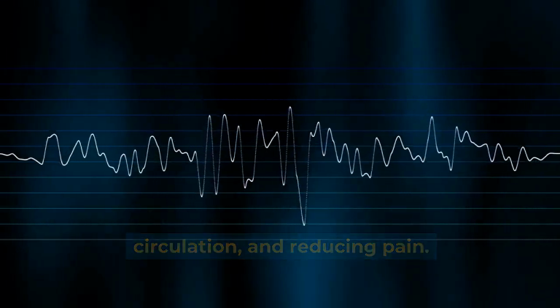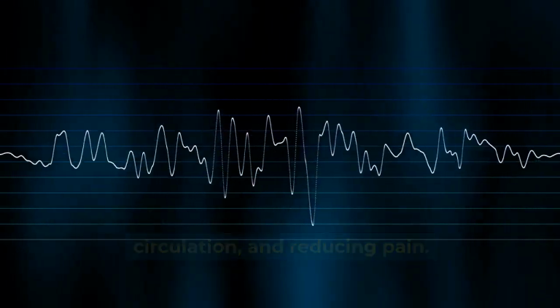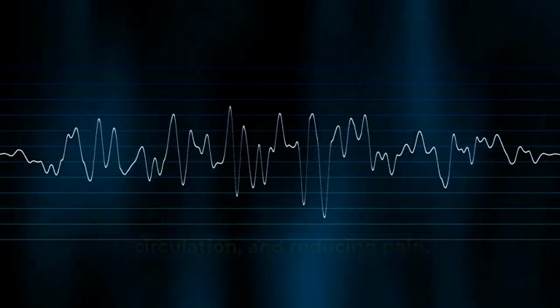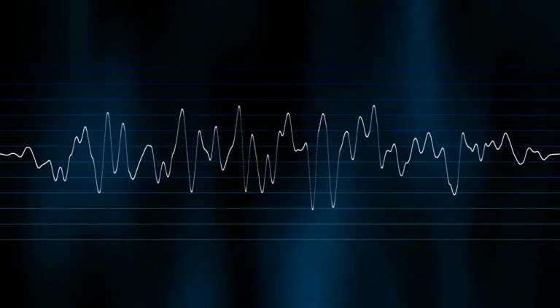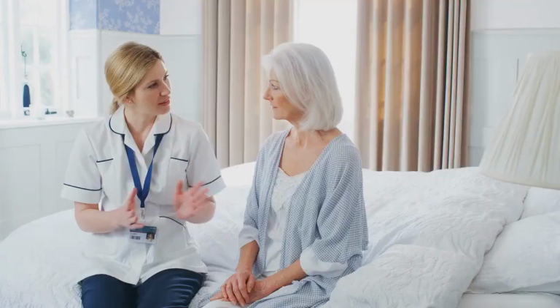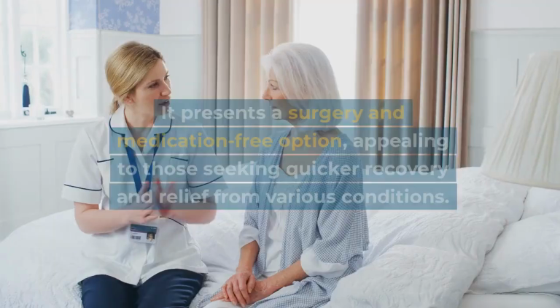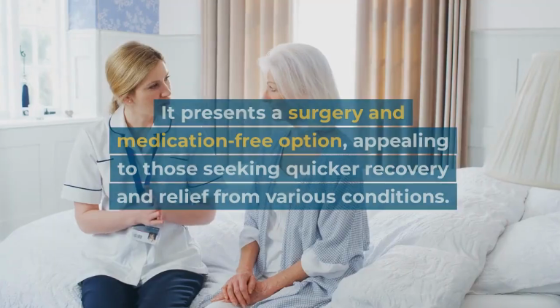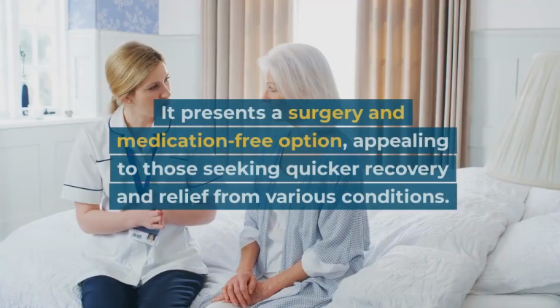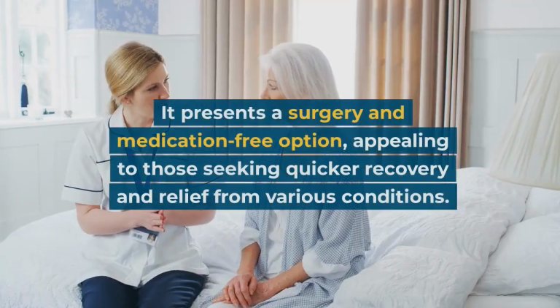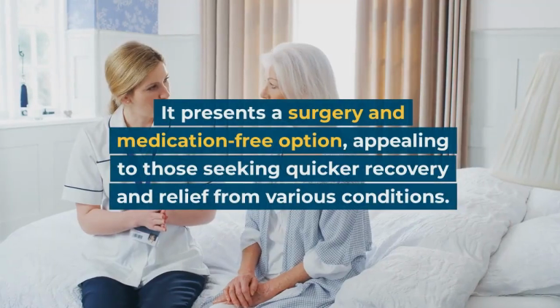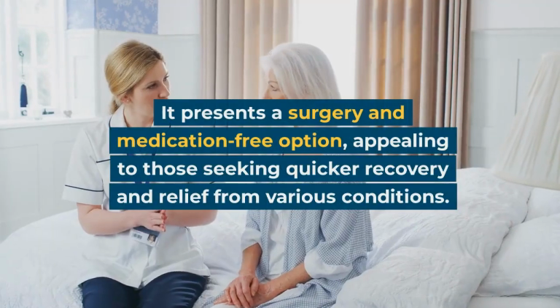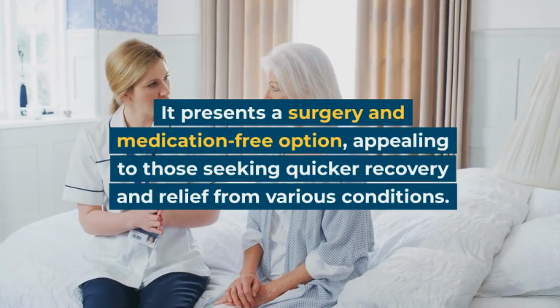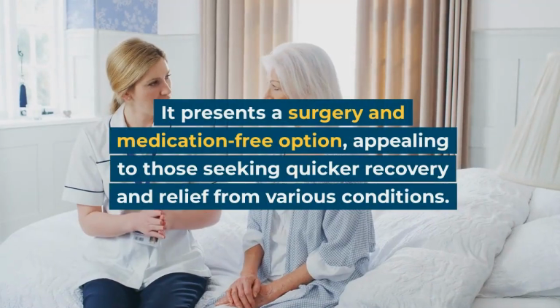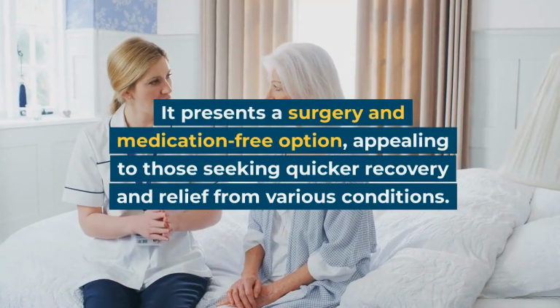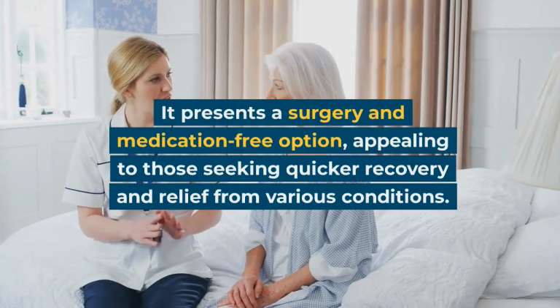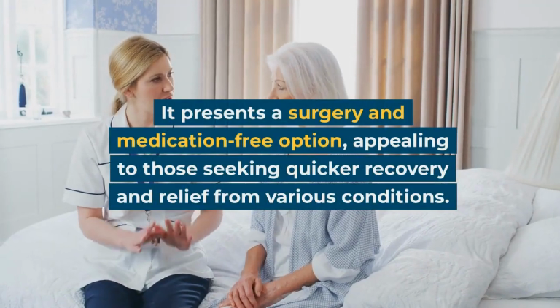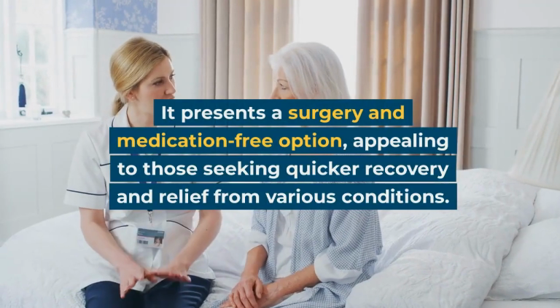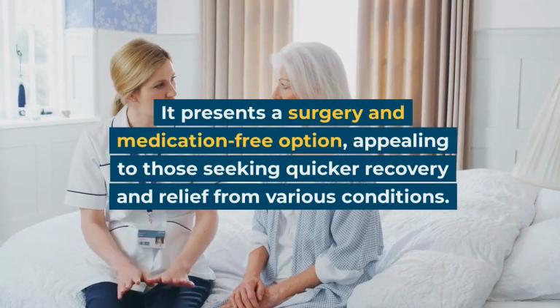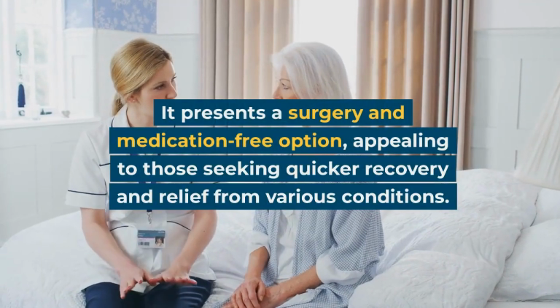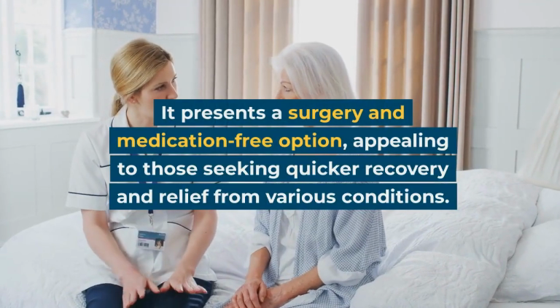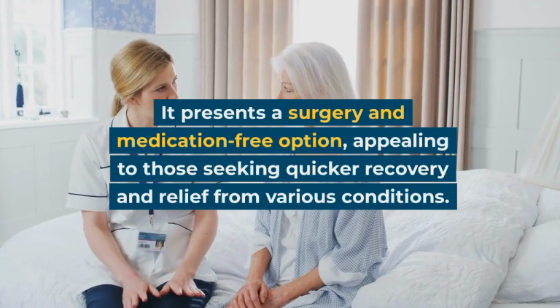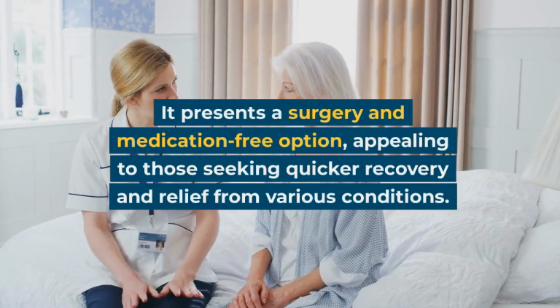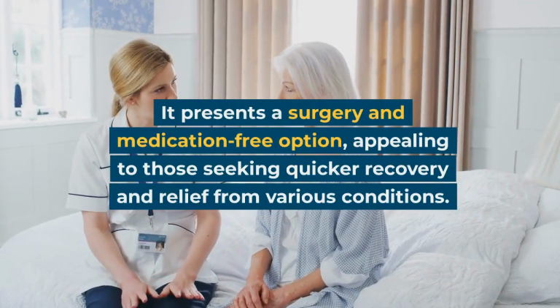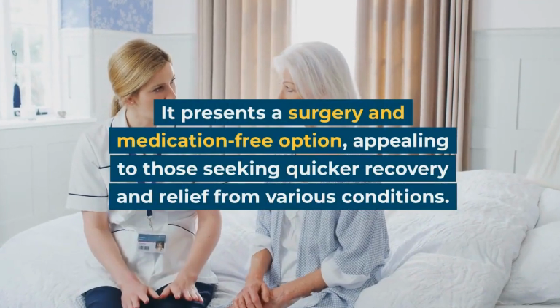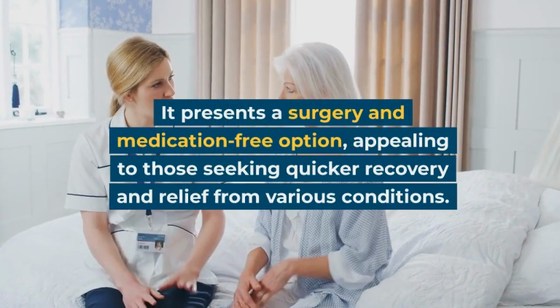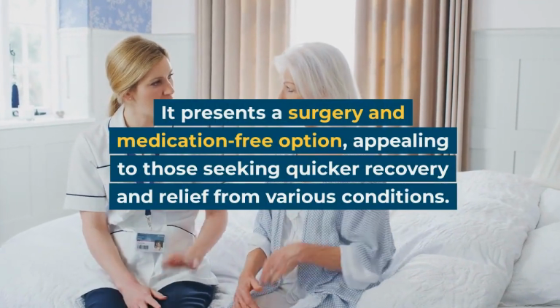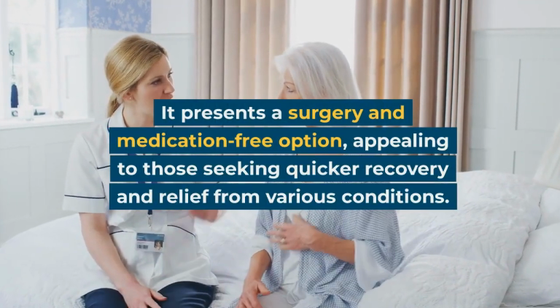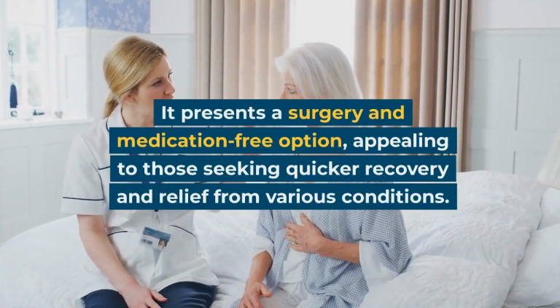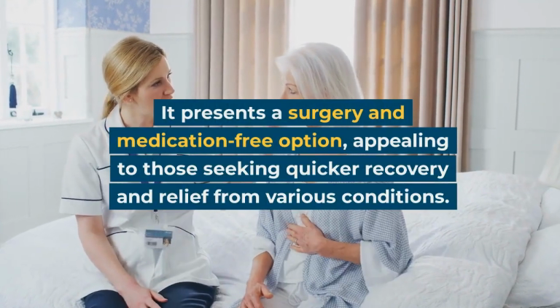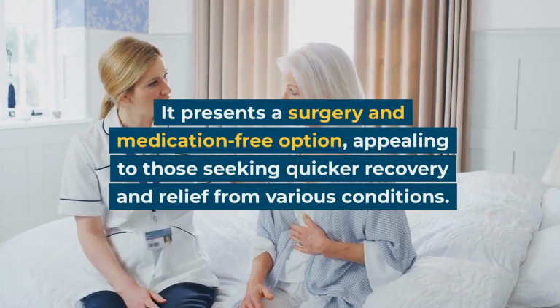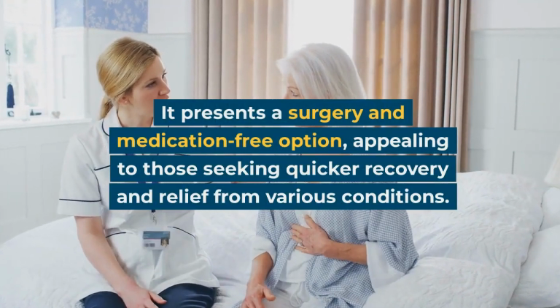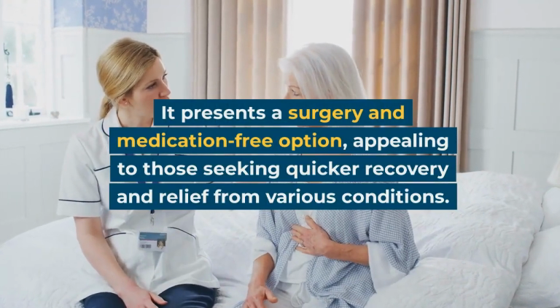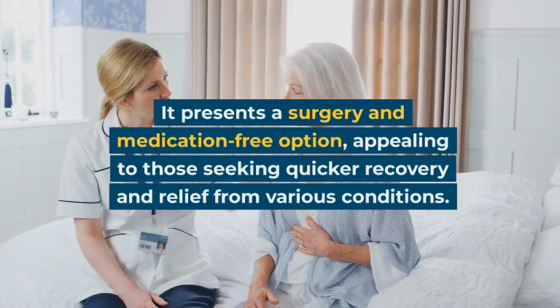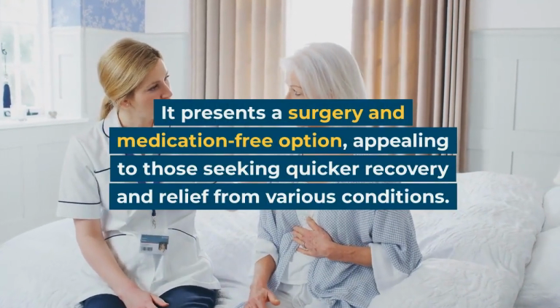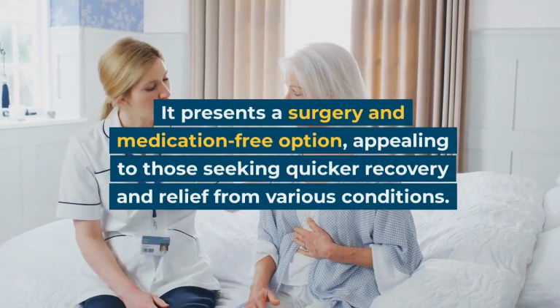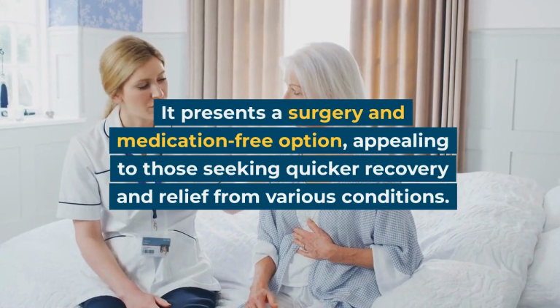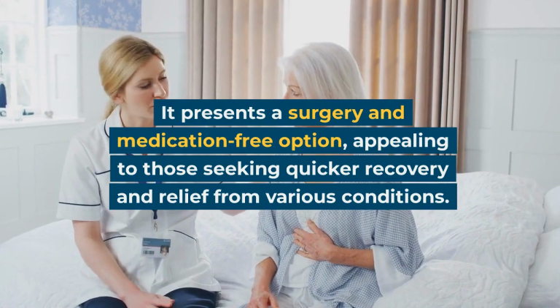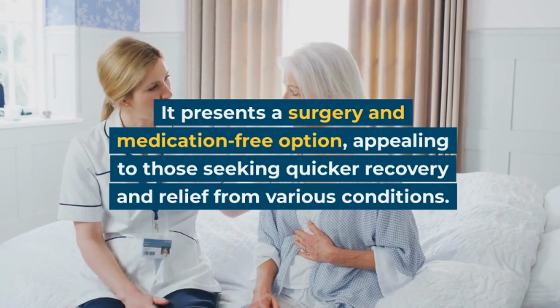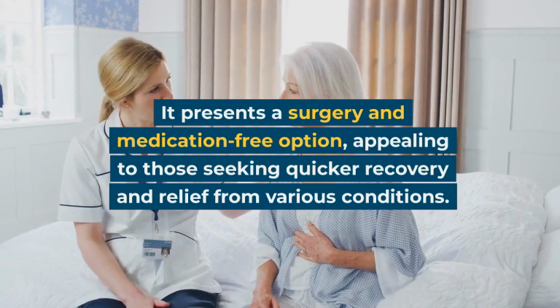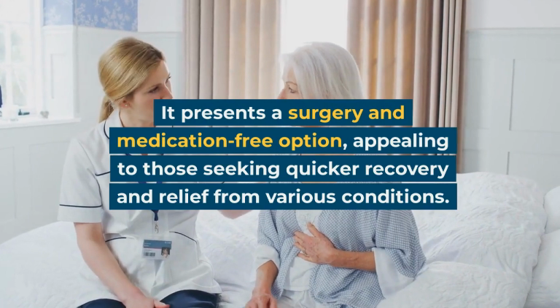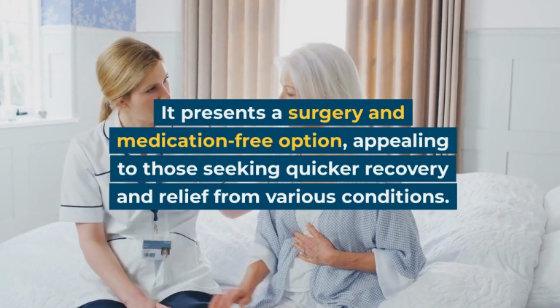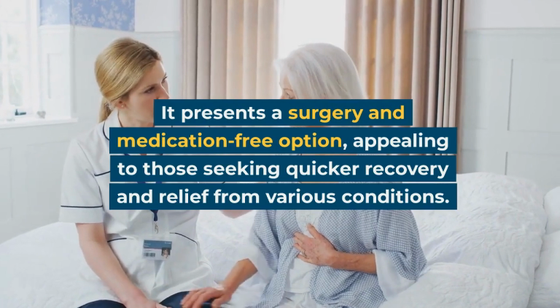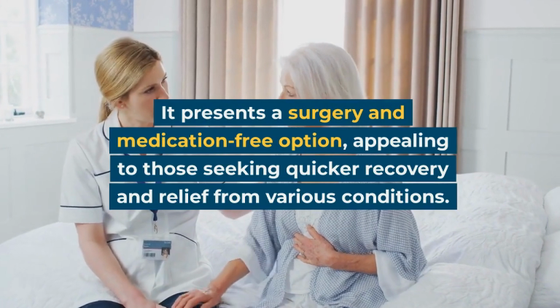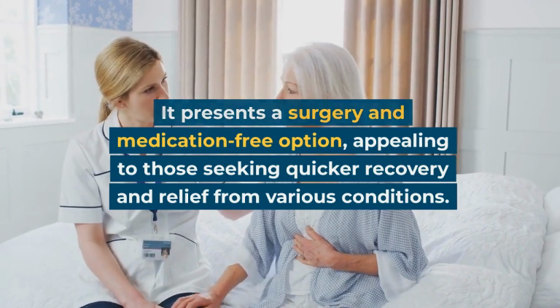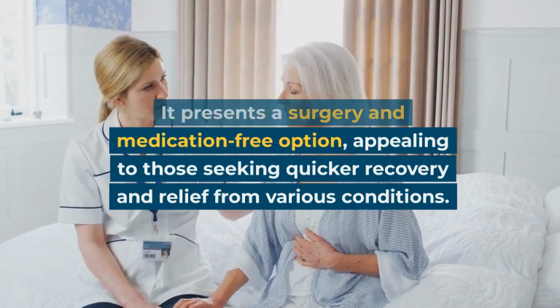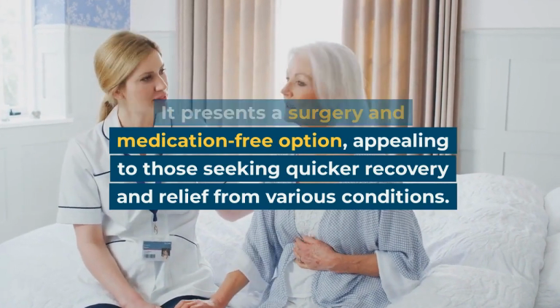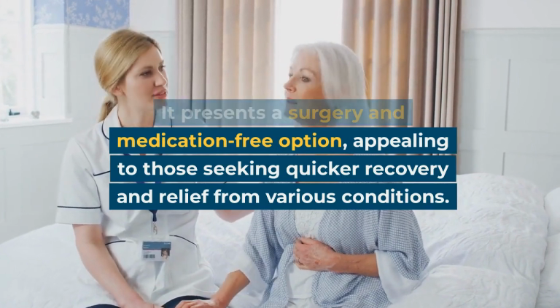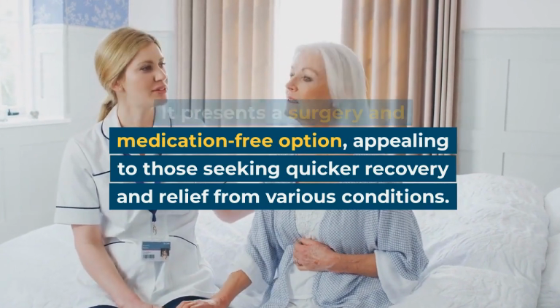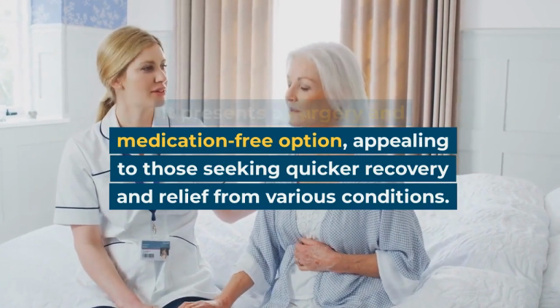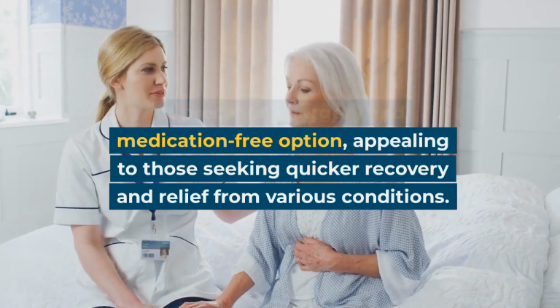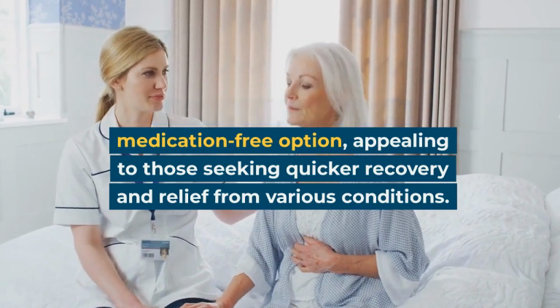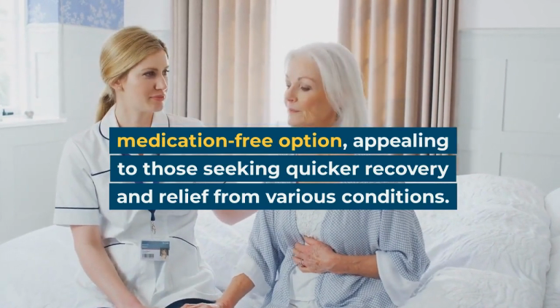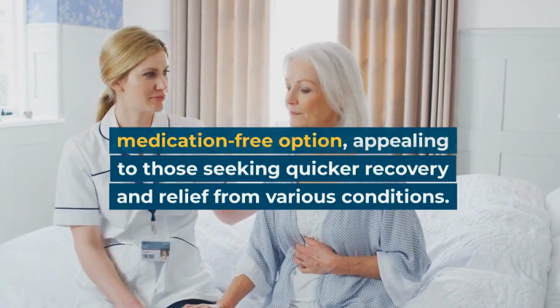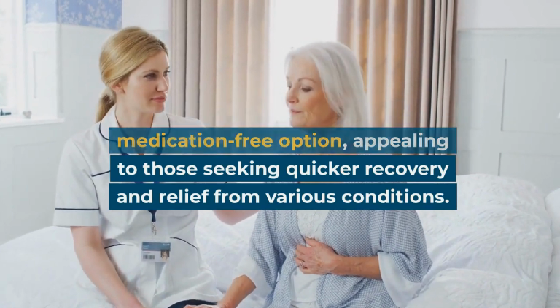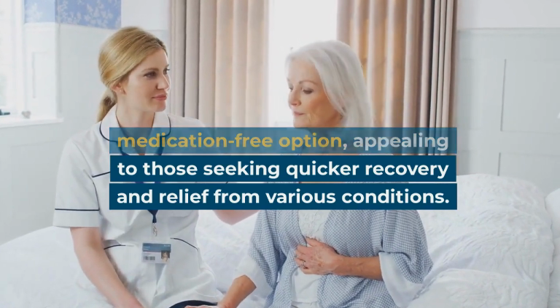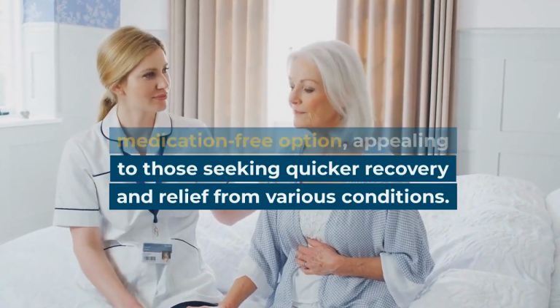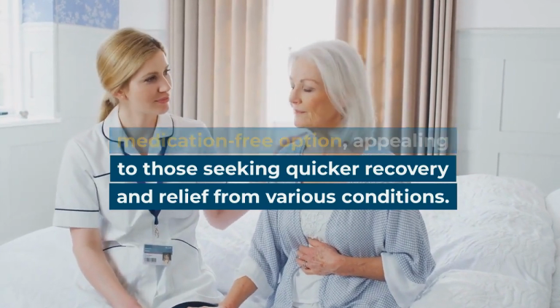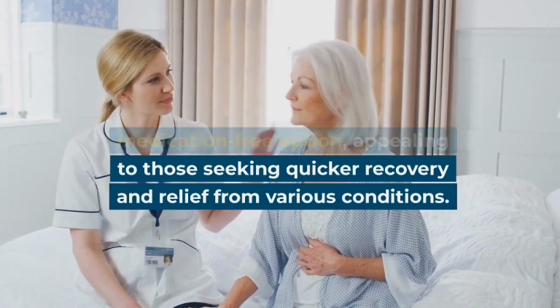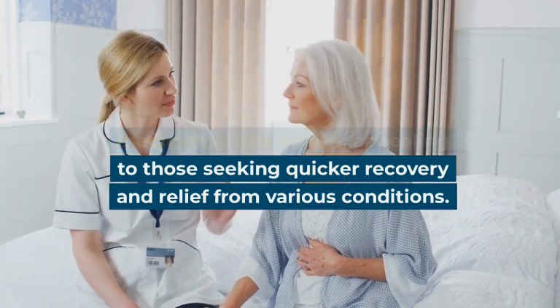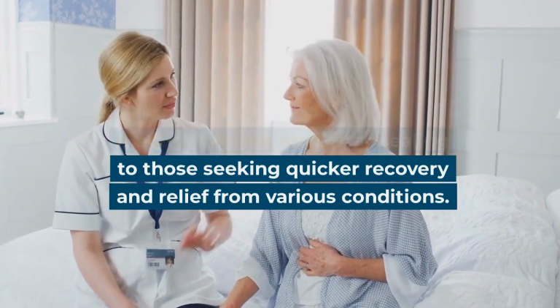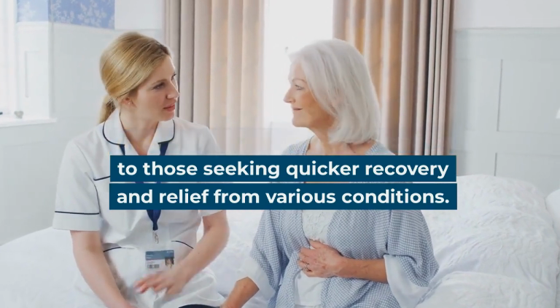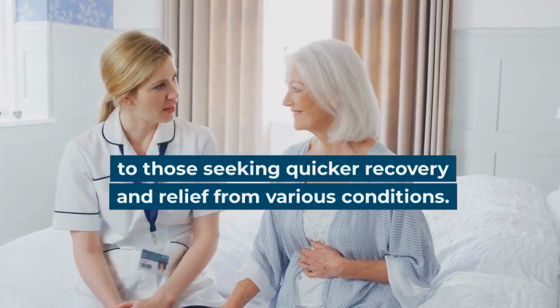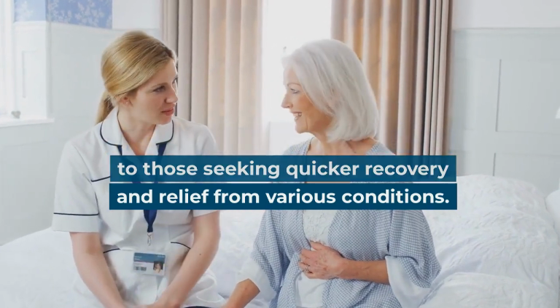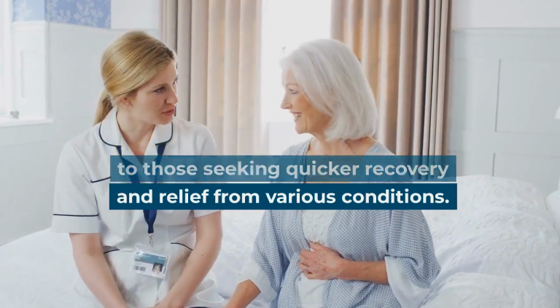It presents a surgery and medication-free option, appealing to those seeking quicker recovery and relief from various conditions.